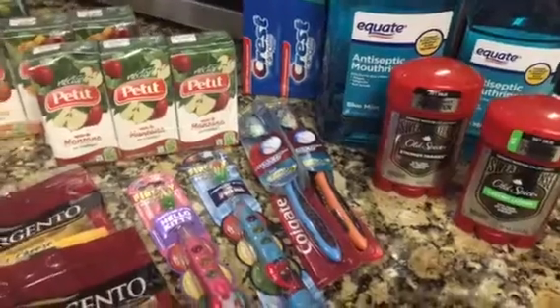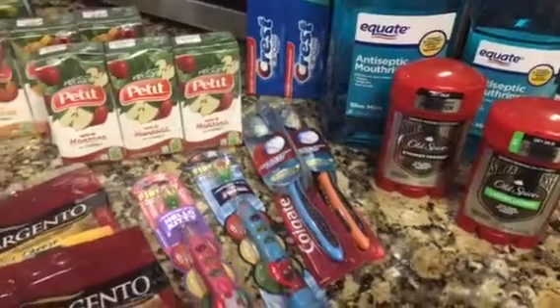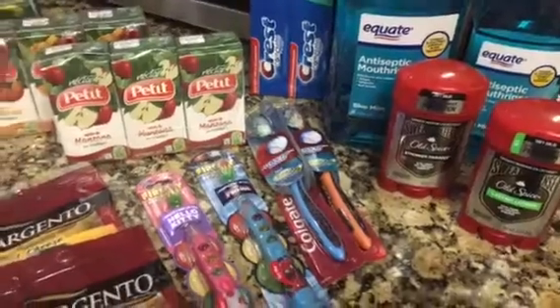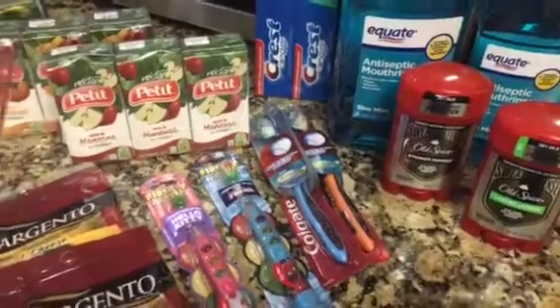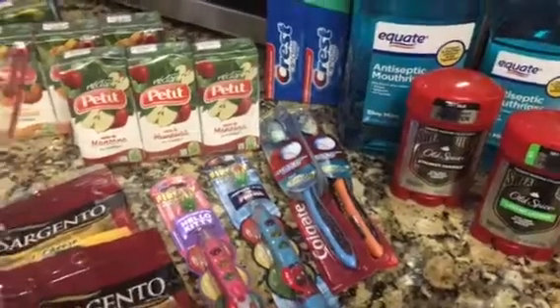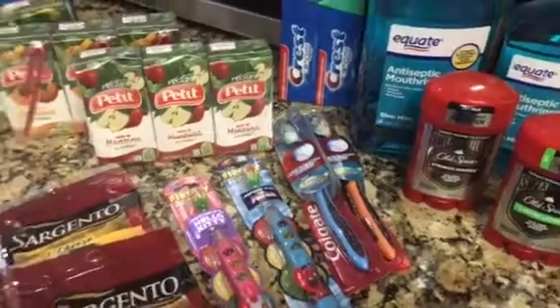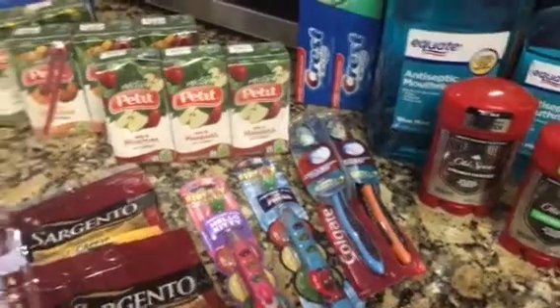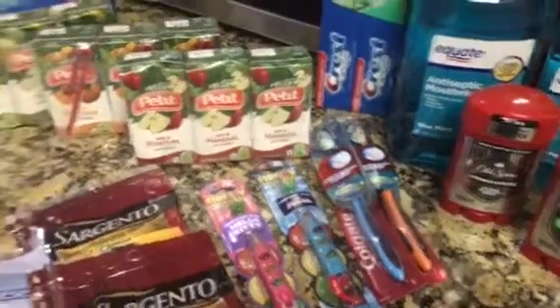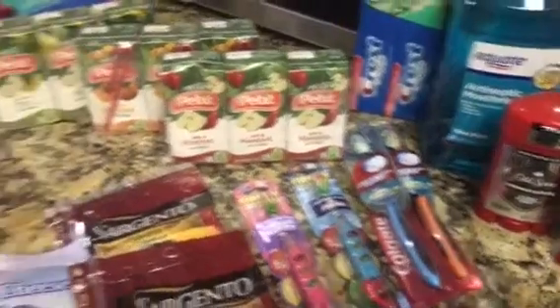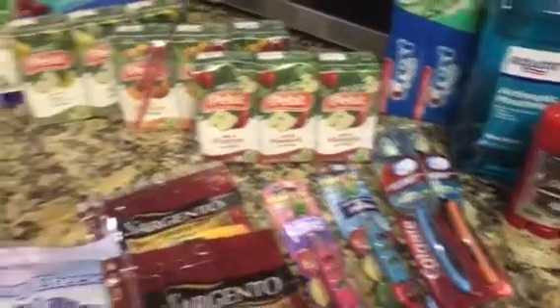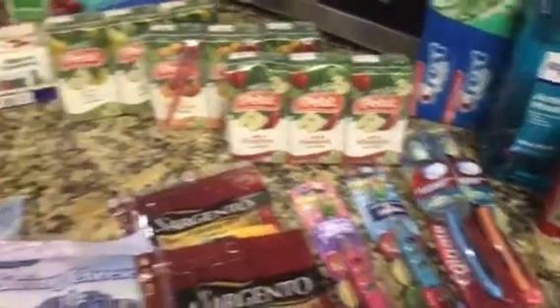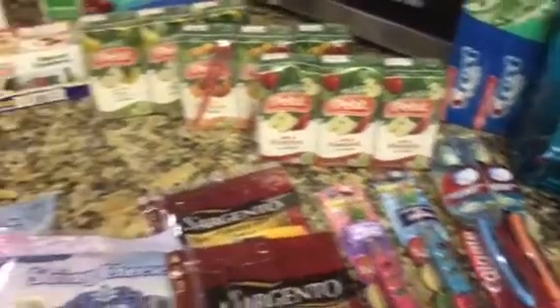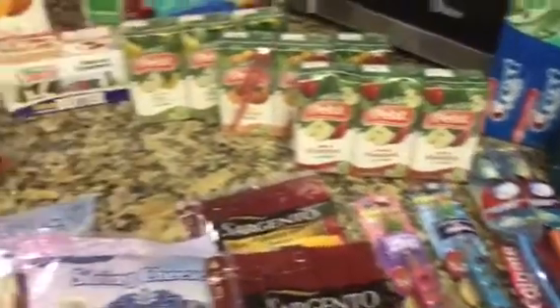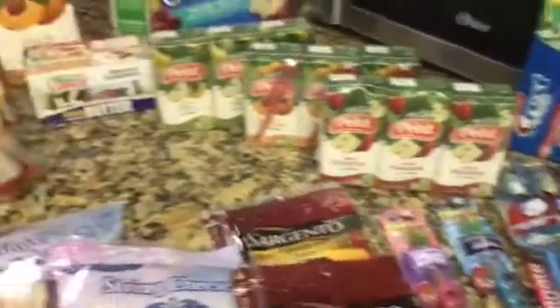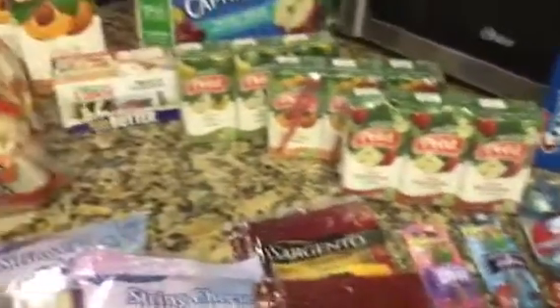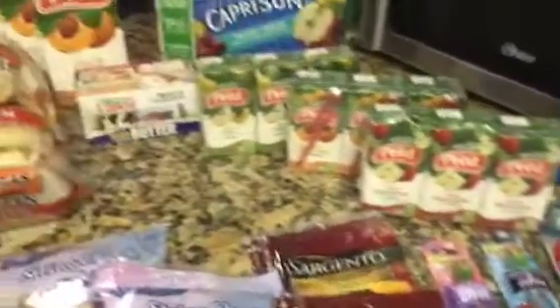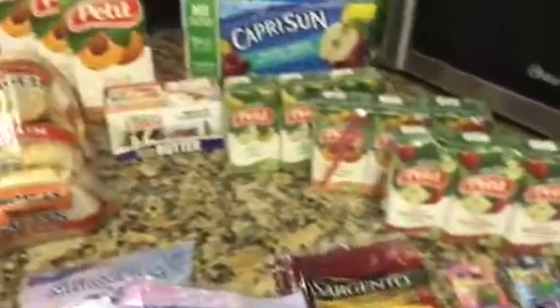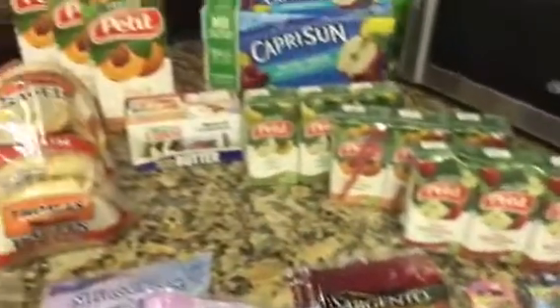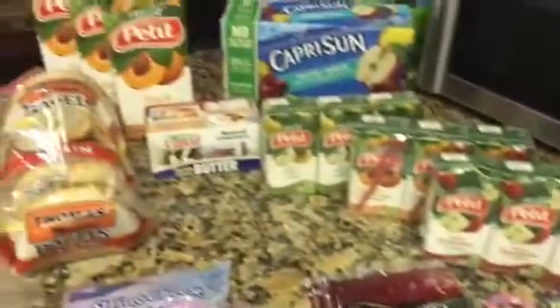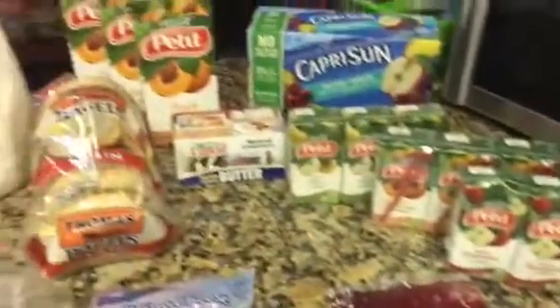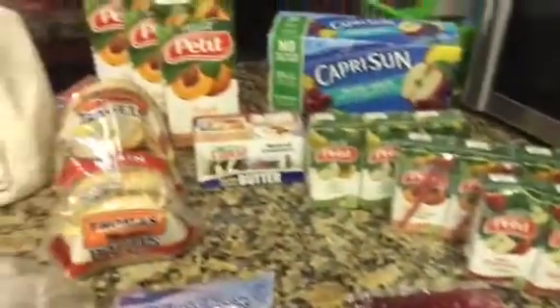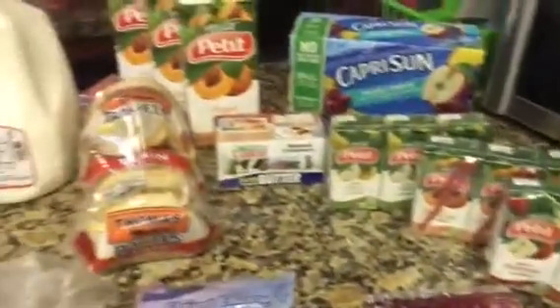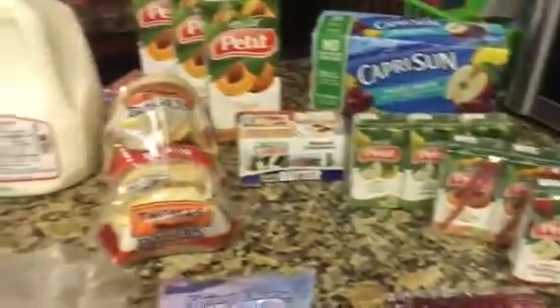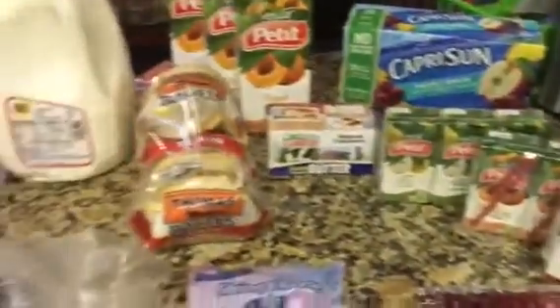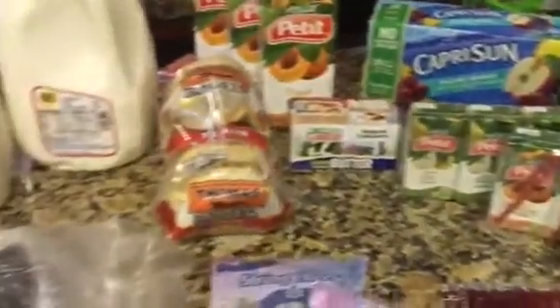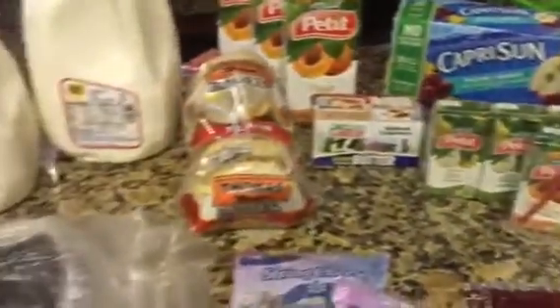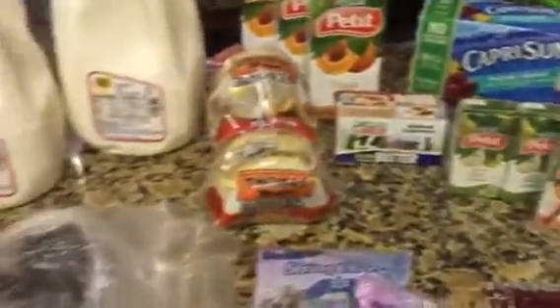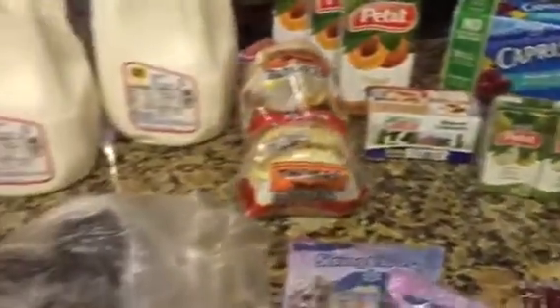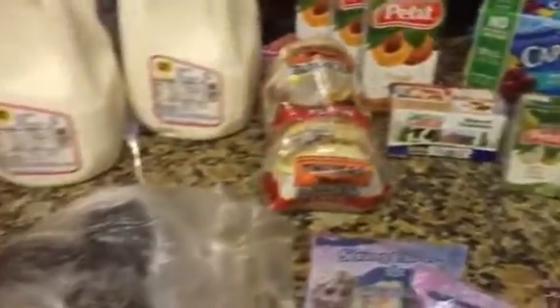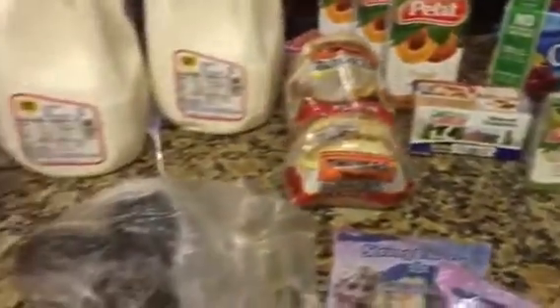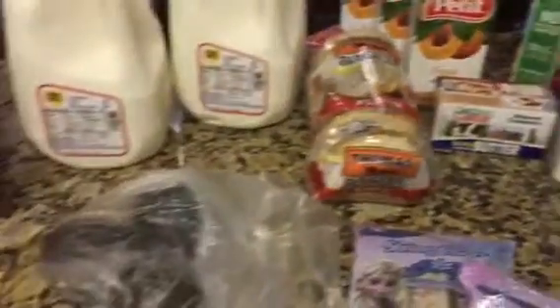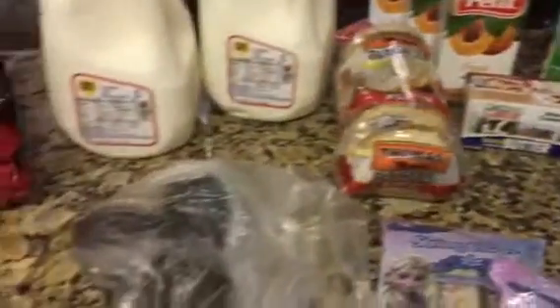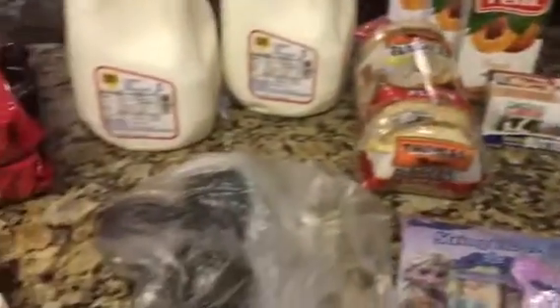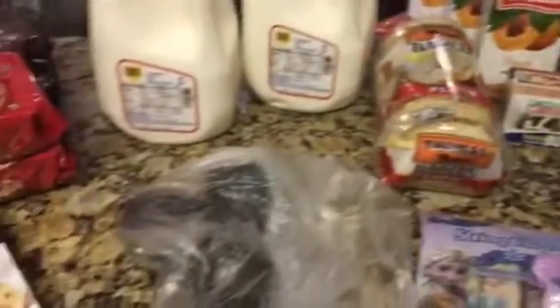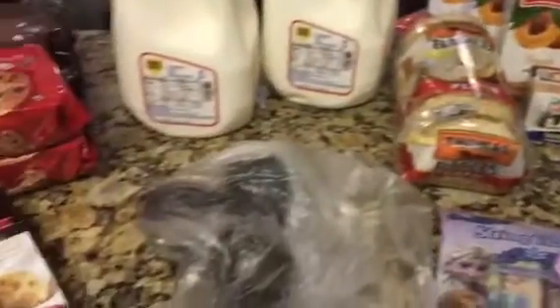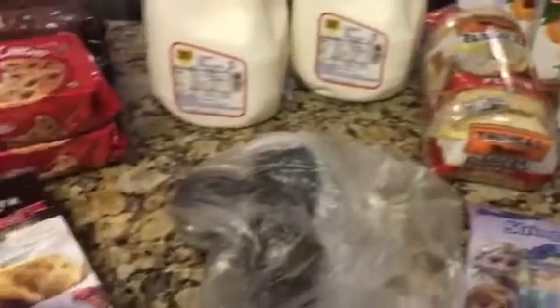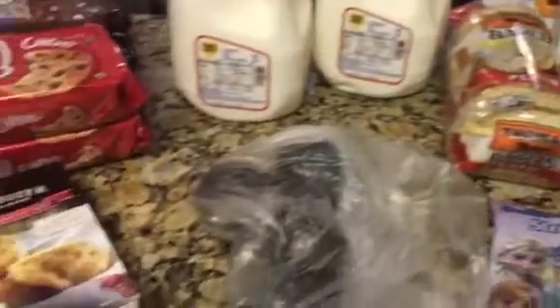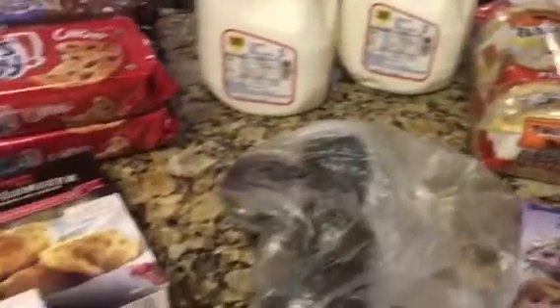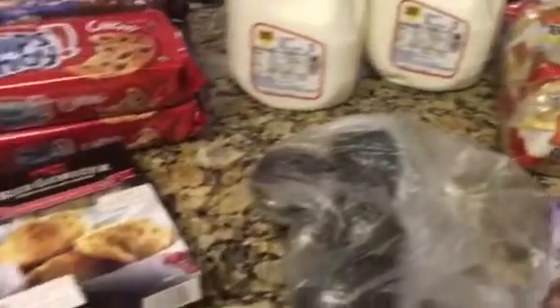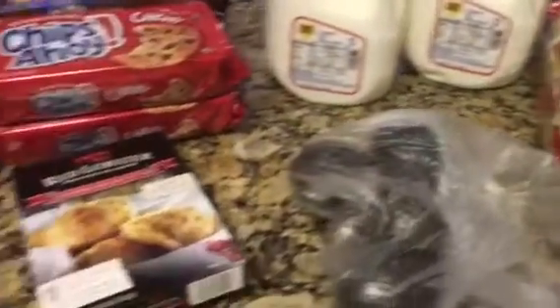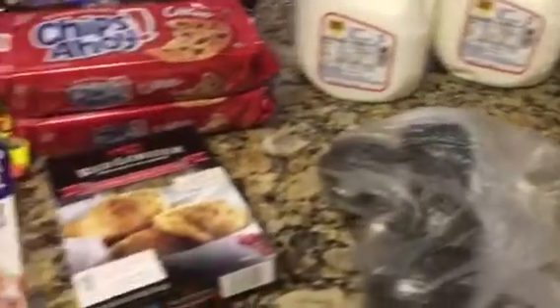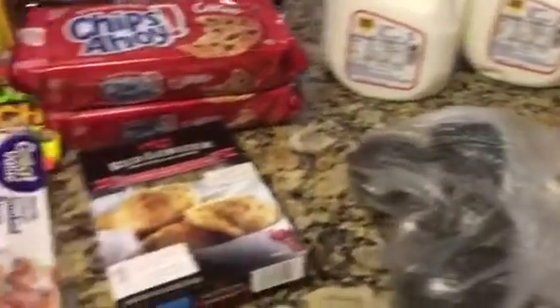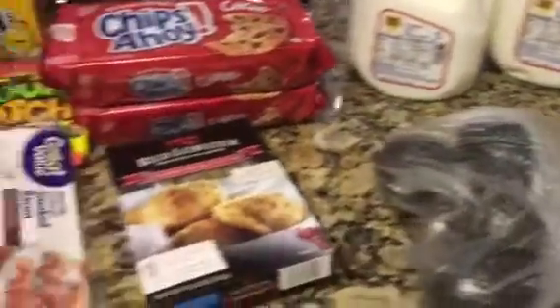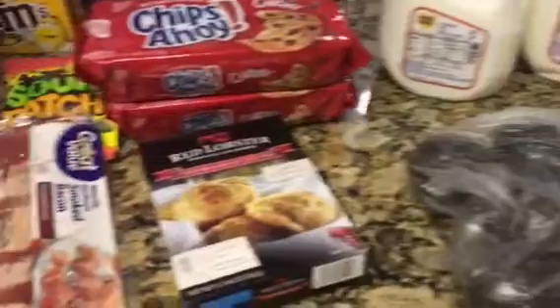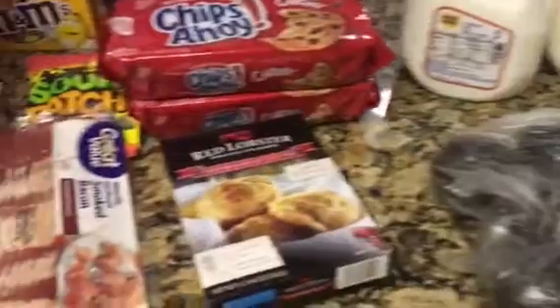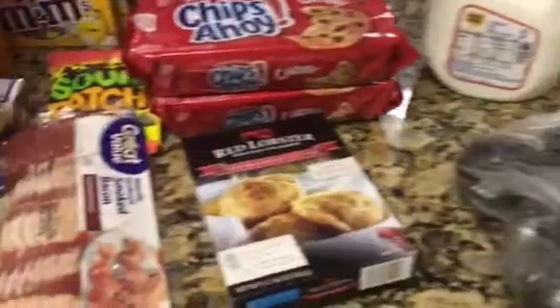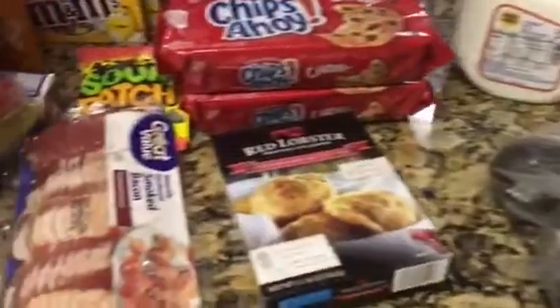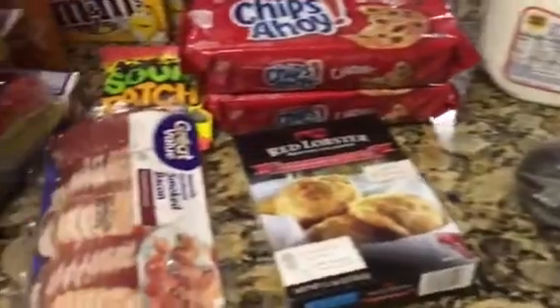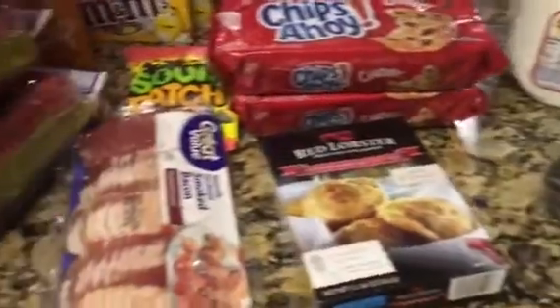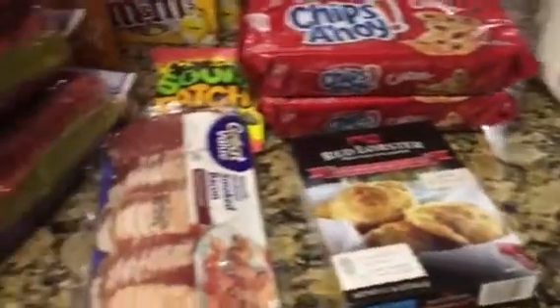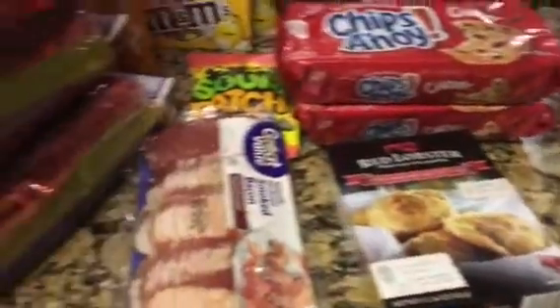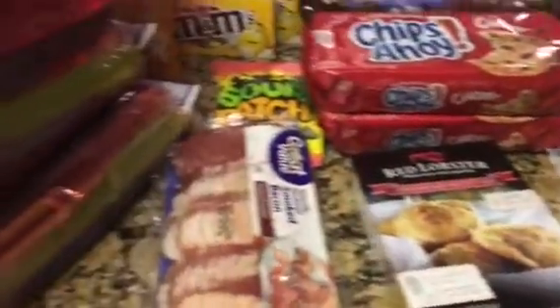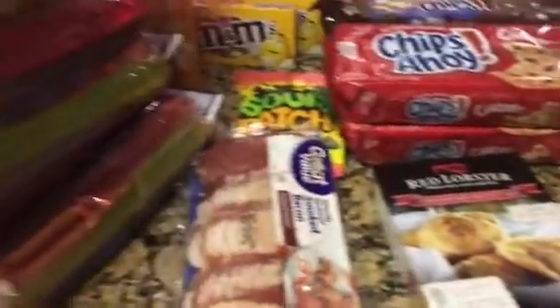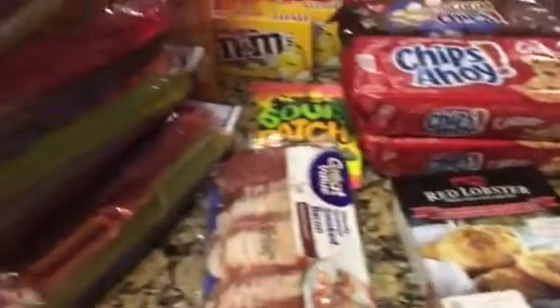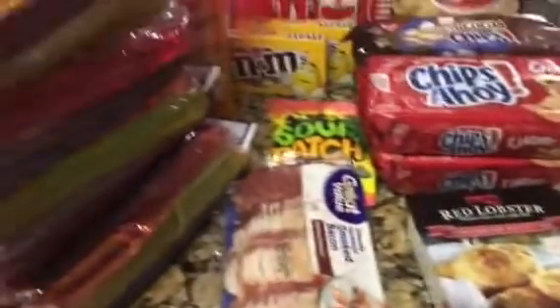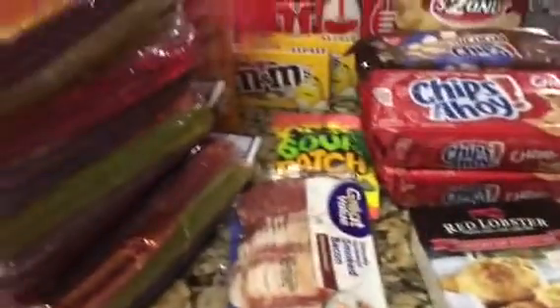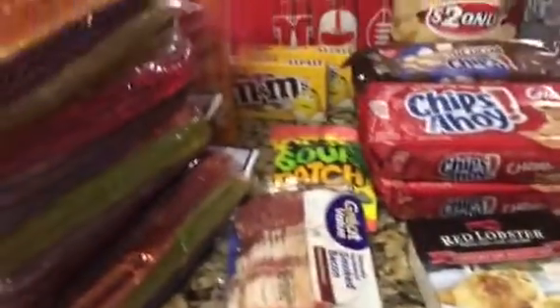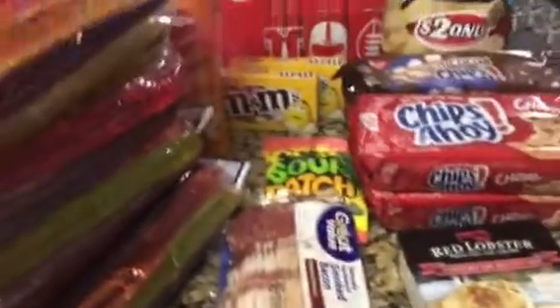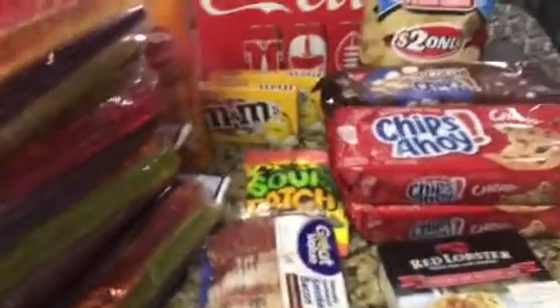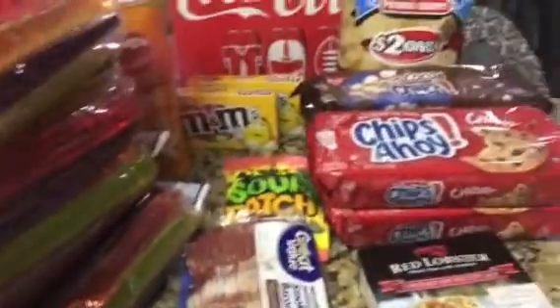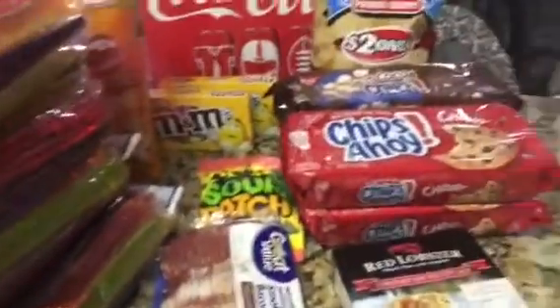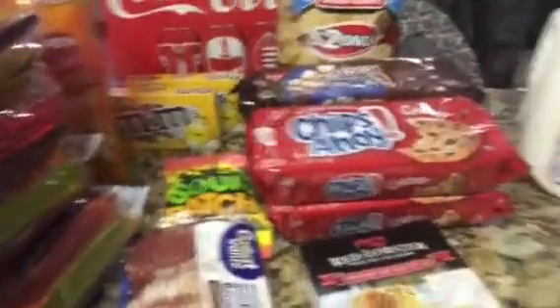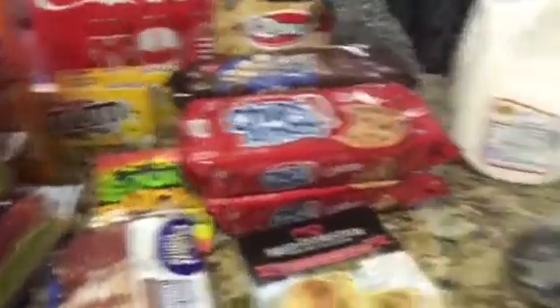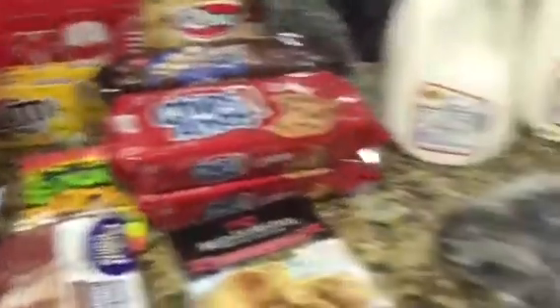Hey guys, so we're going to do a really quick Walmart haul. We just got down to get a few things and we ended up with a lot more.